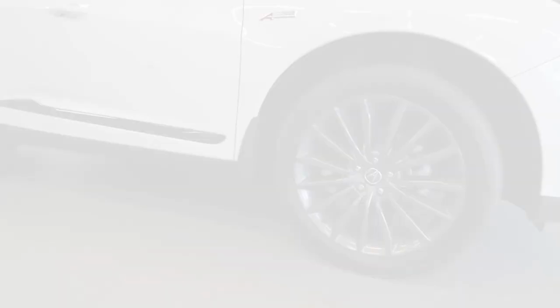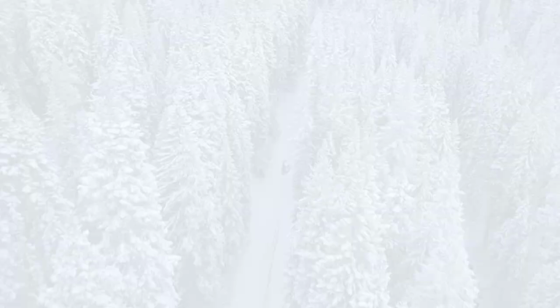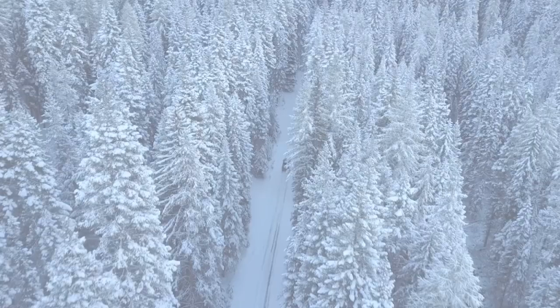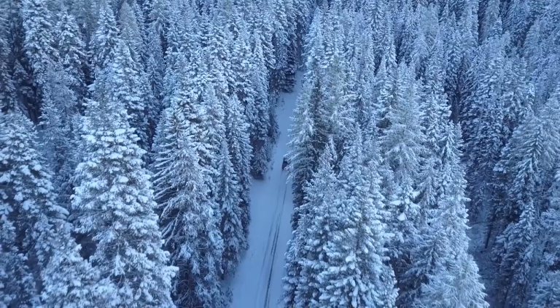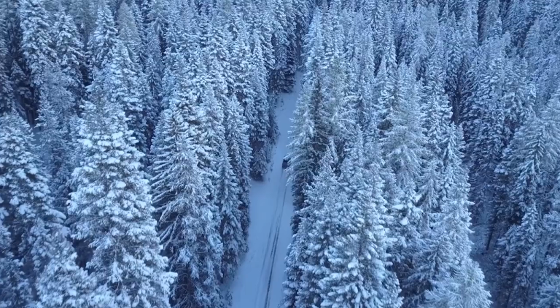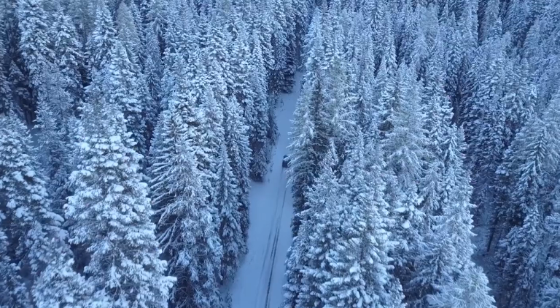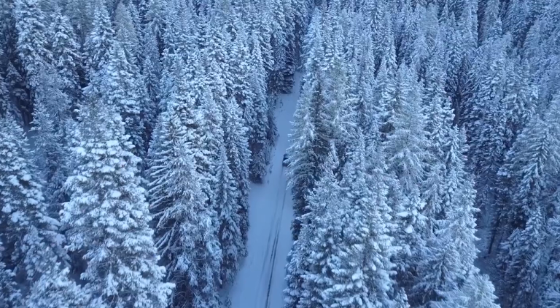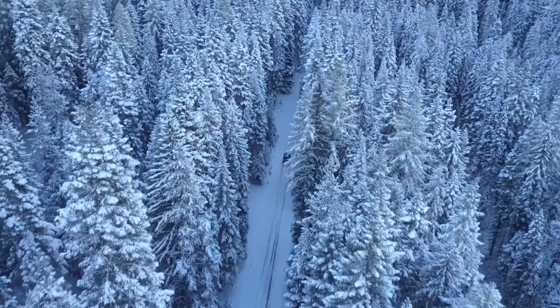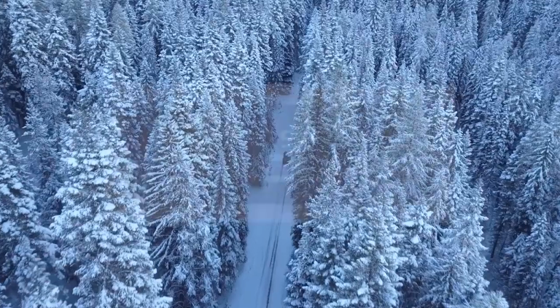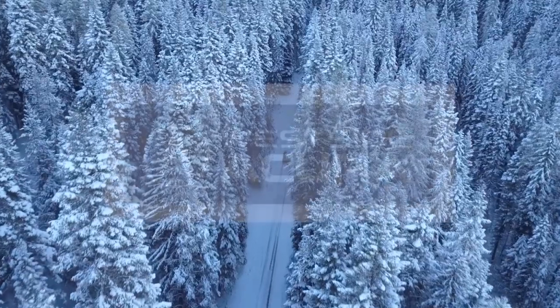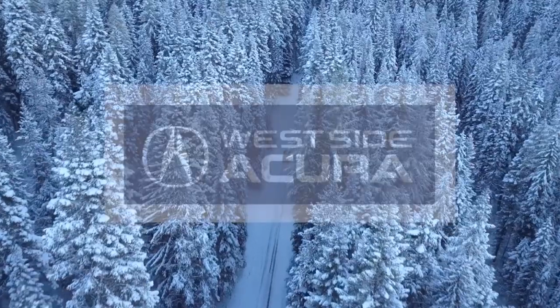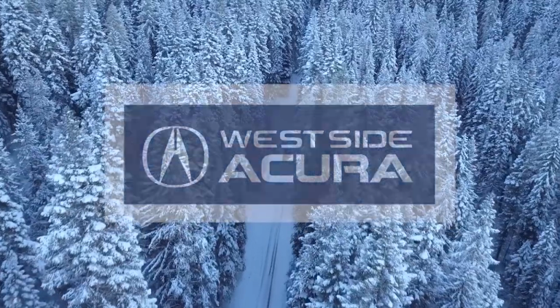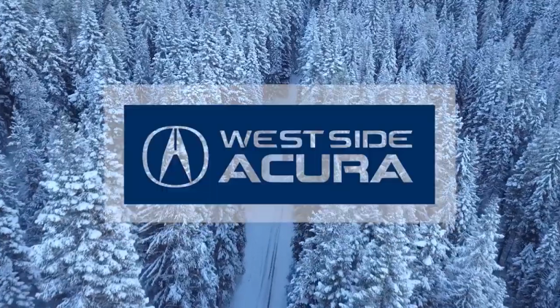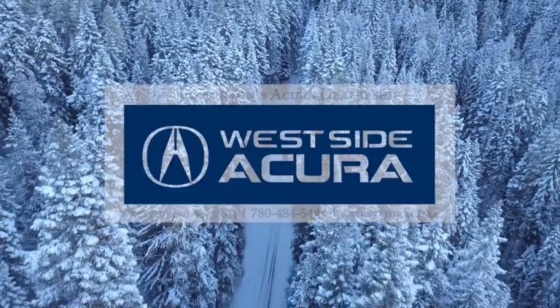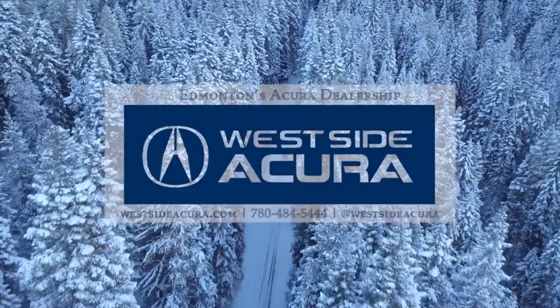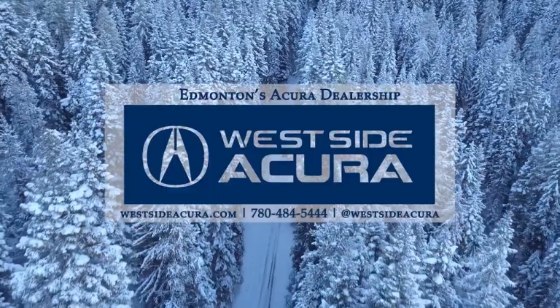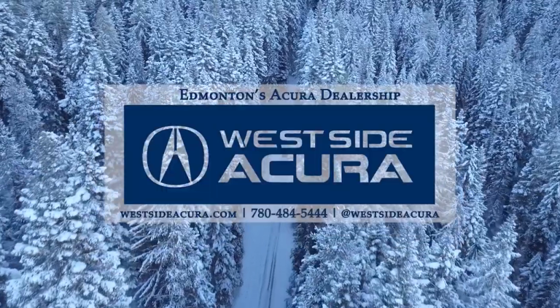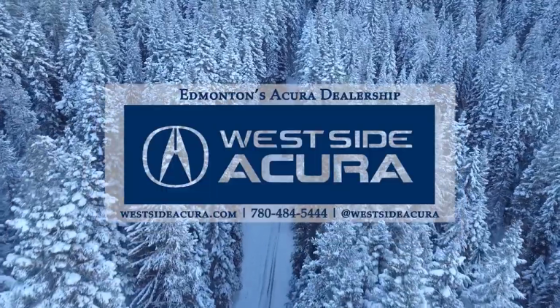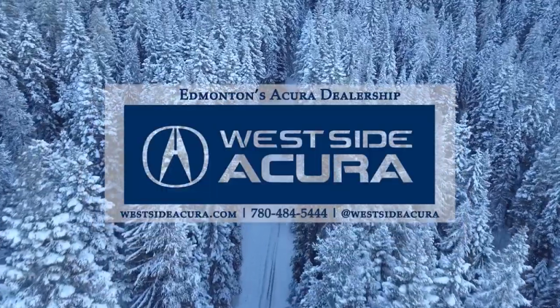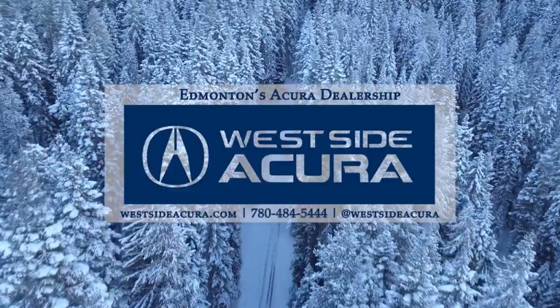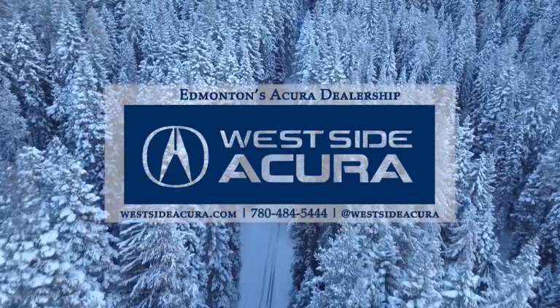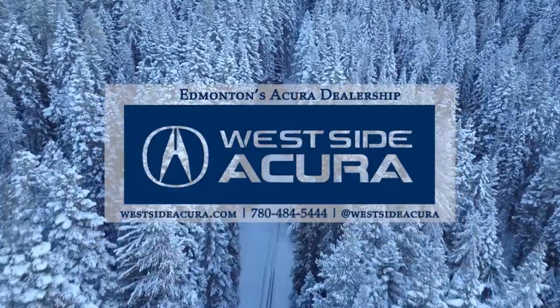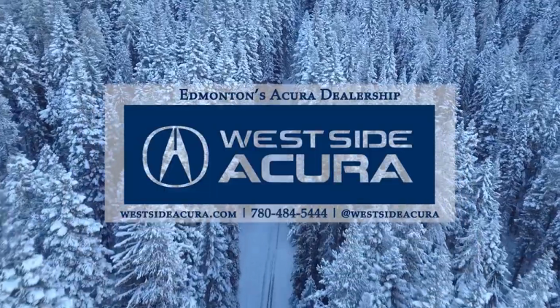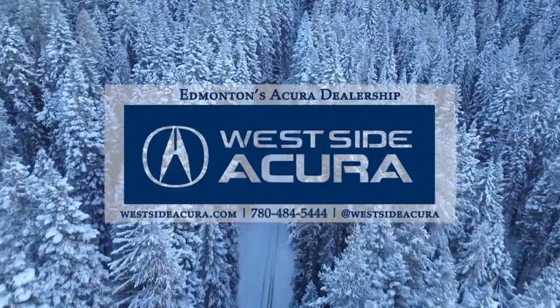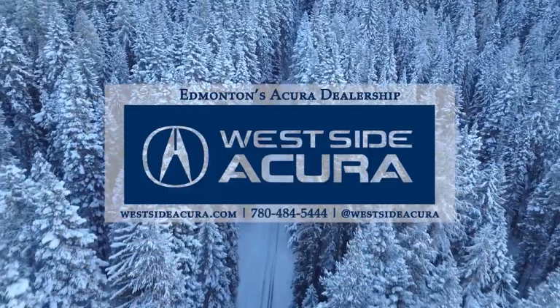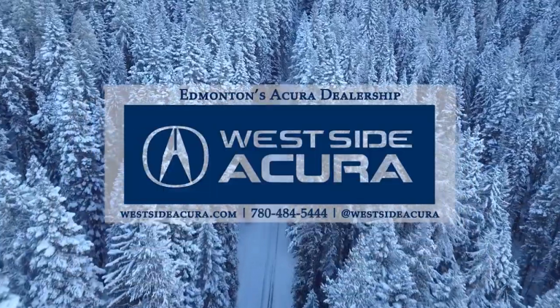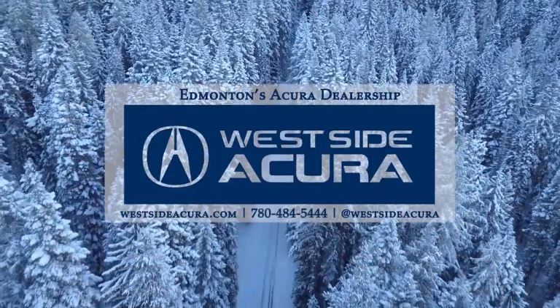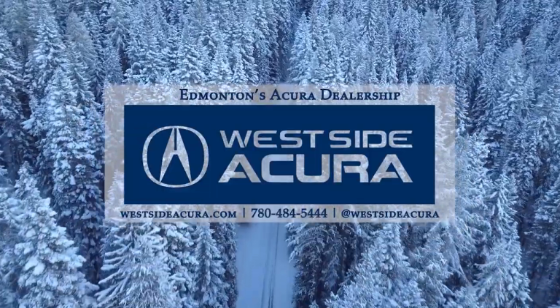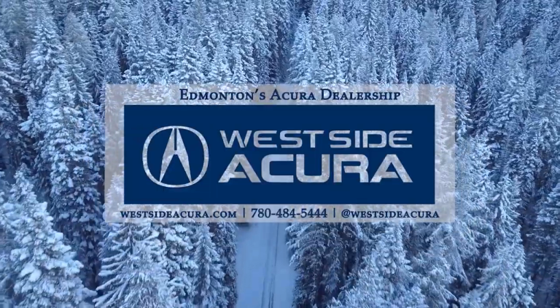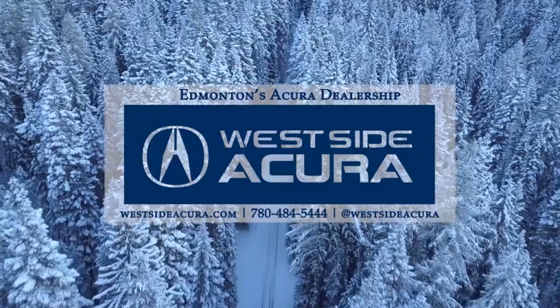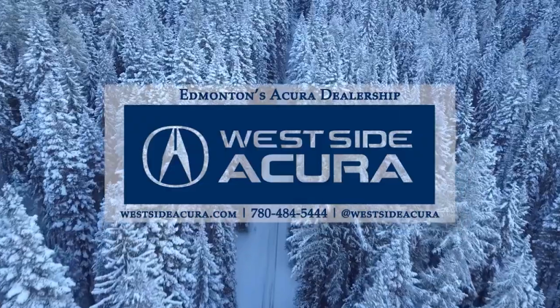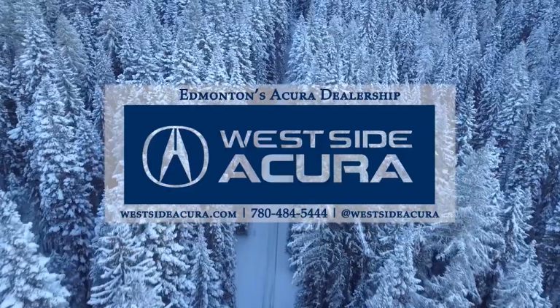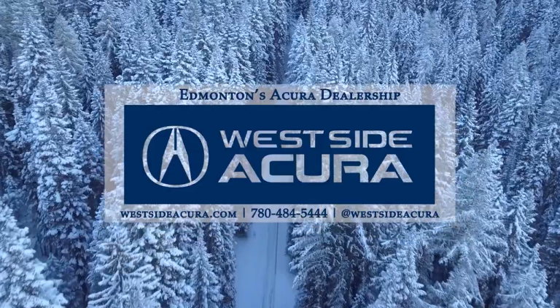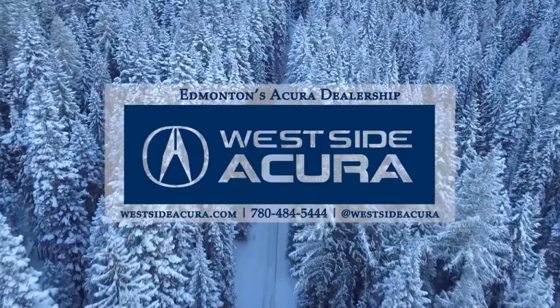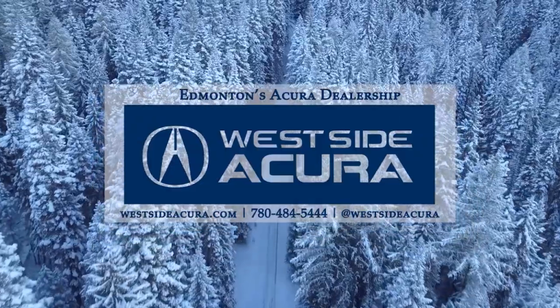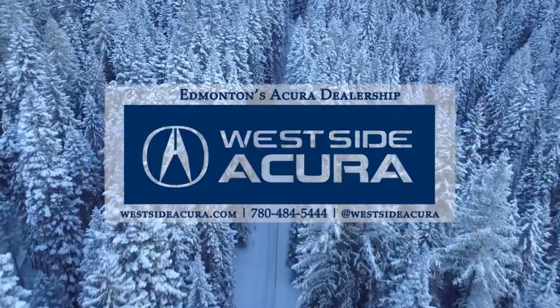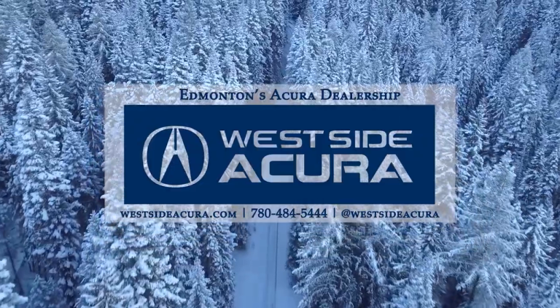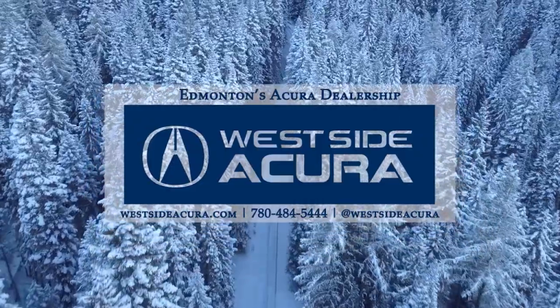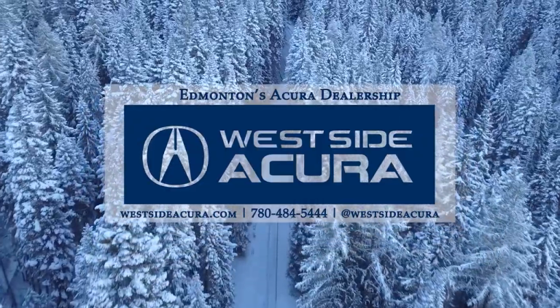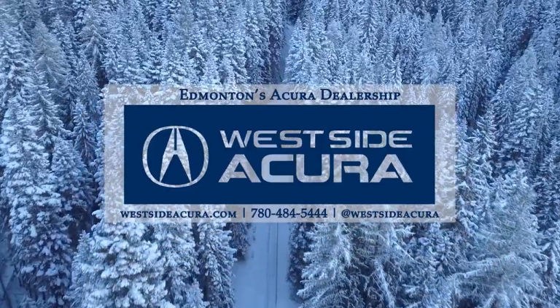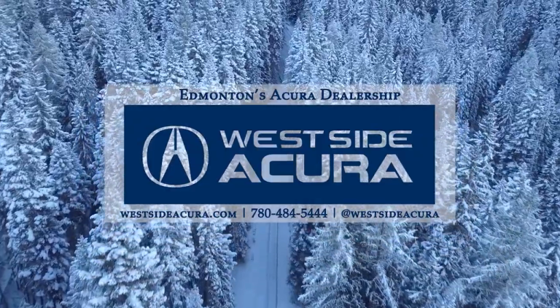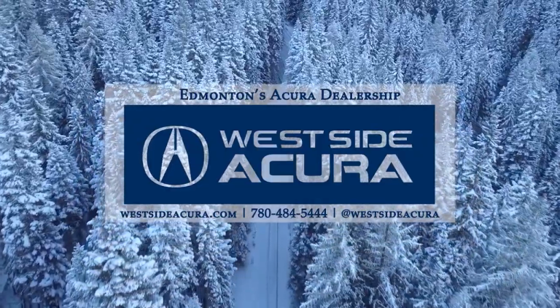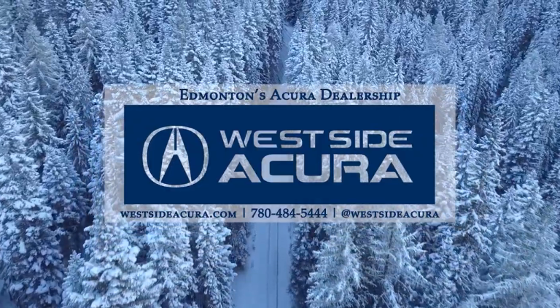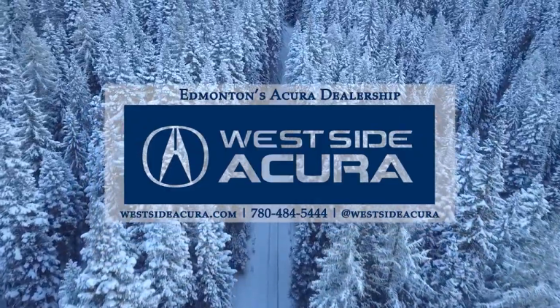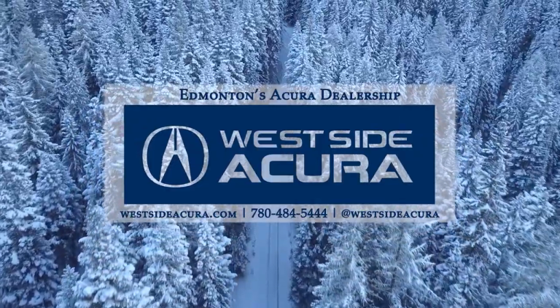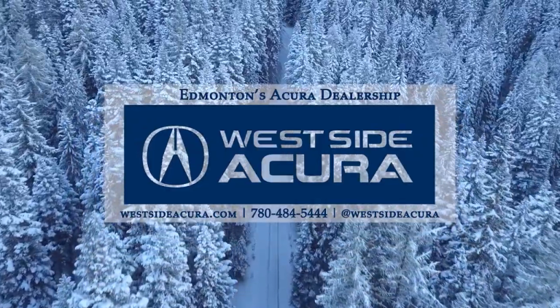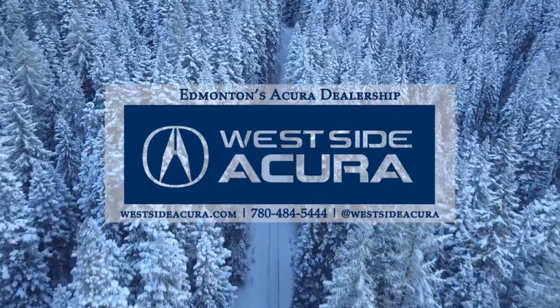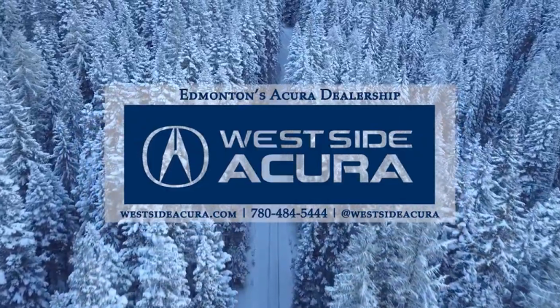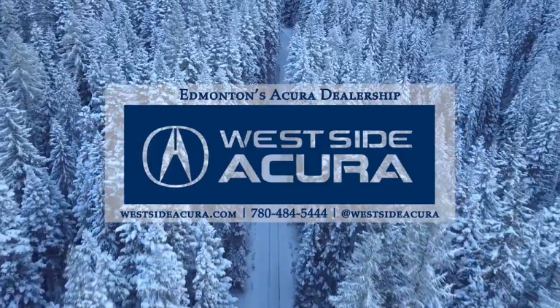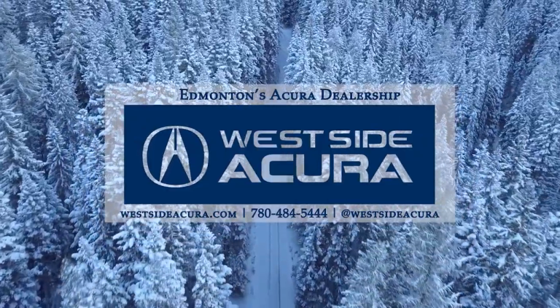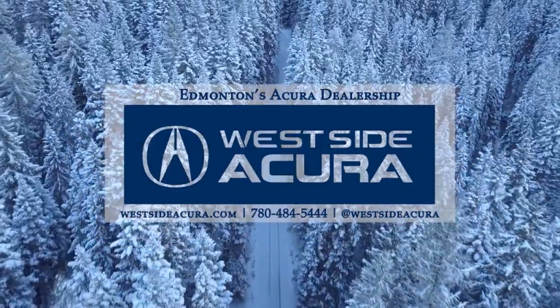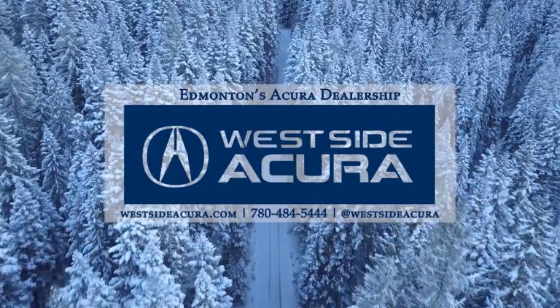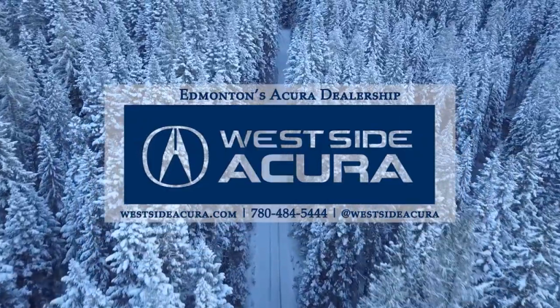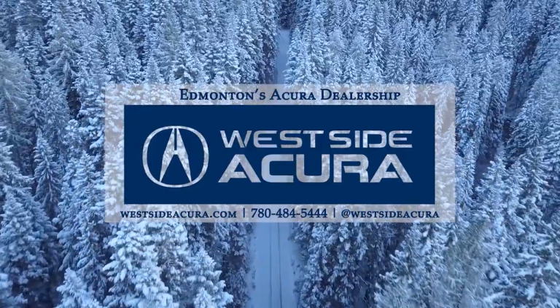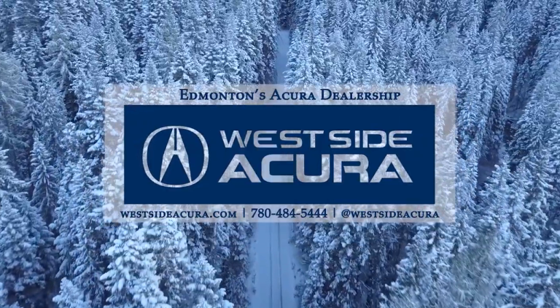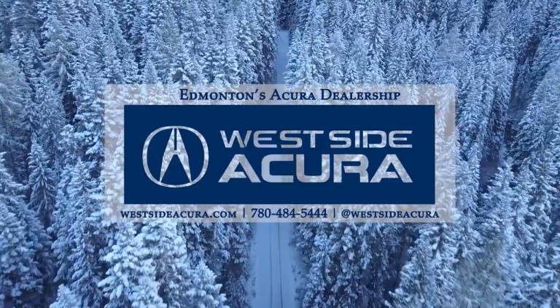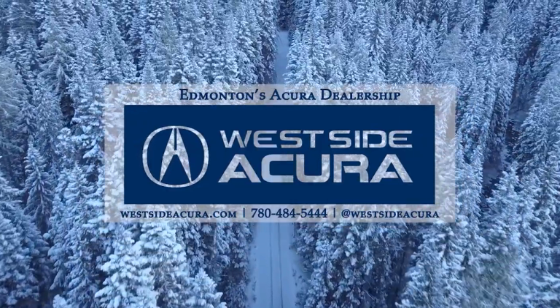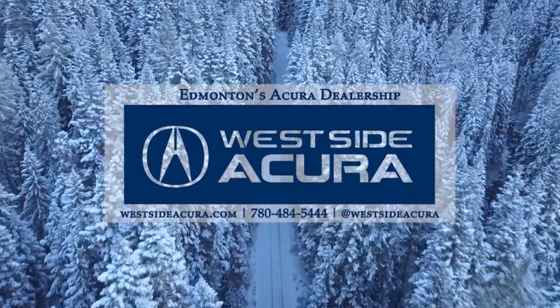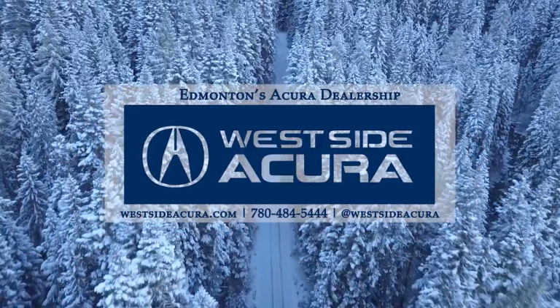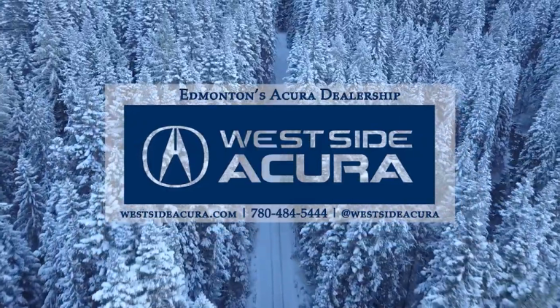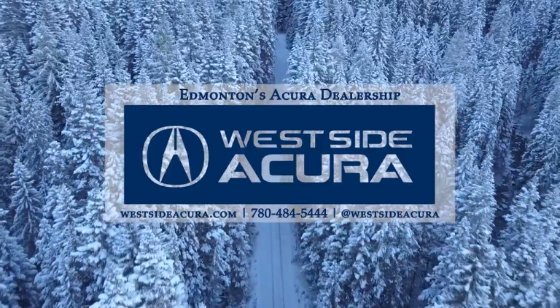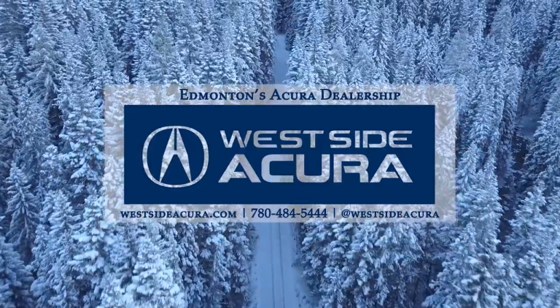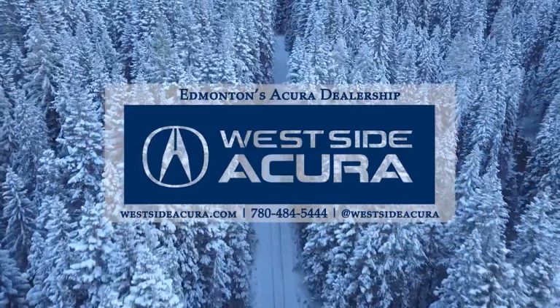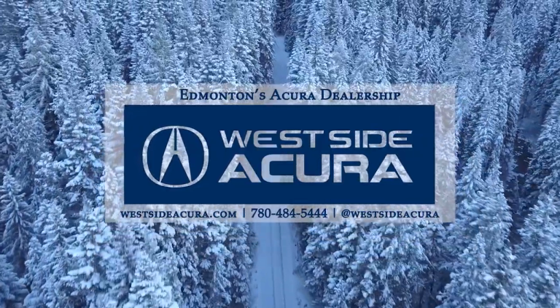Ready for a test drive? Come down to the dealership, give us a call, or check out our website at westsideacura.com.